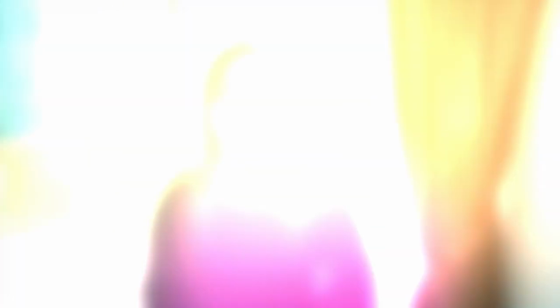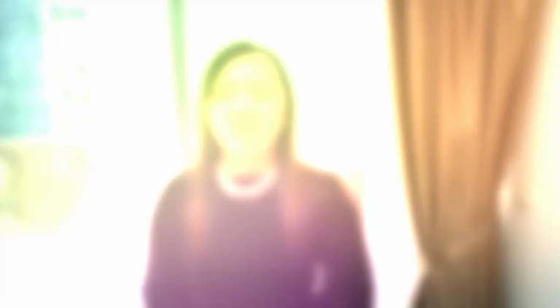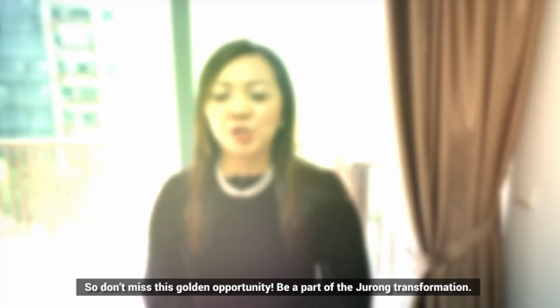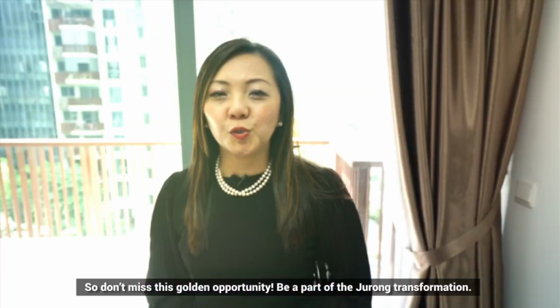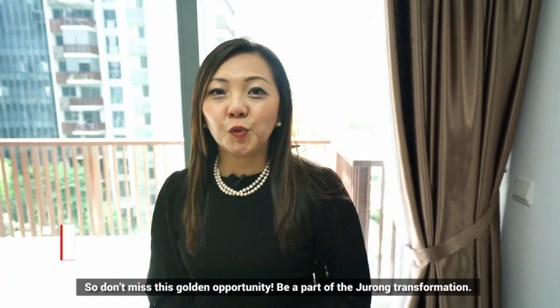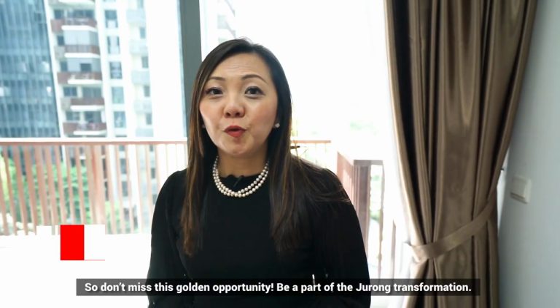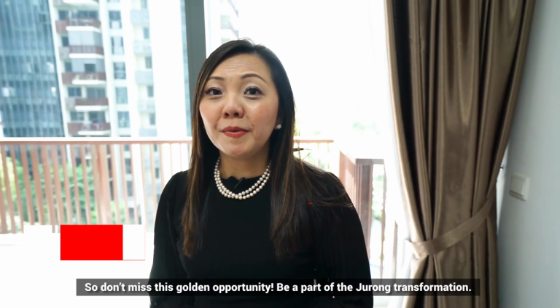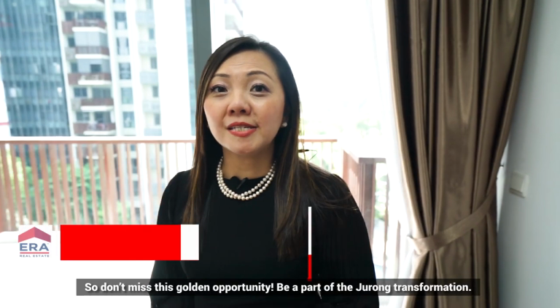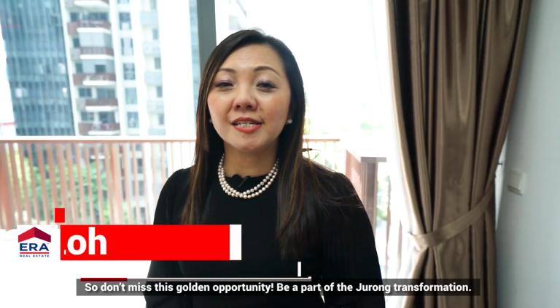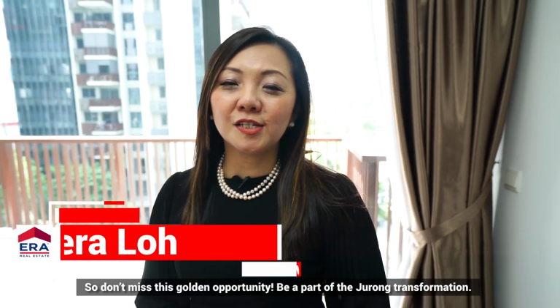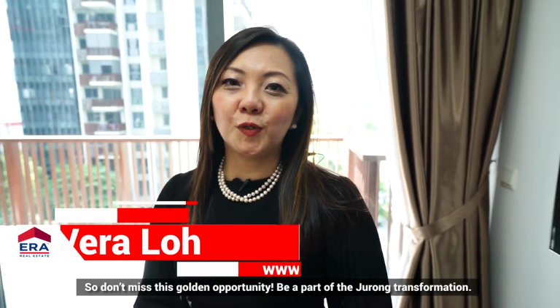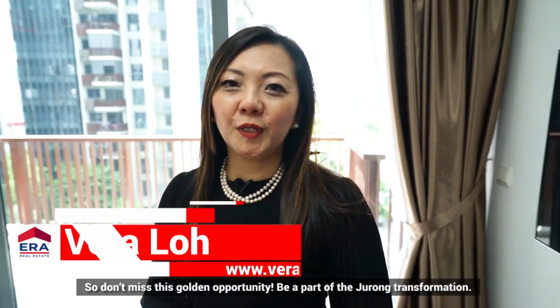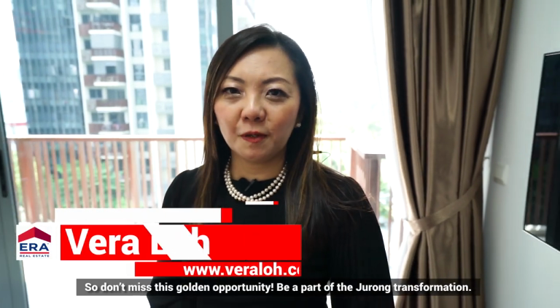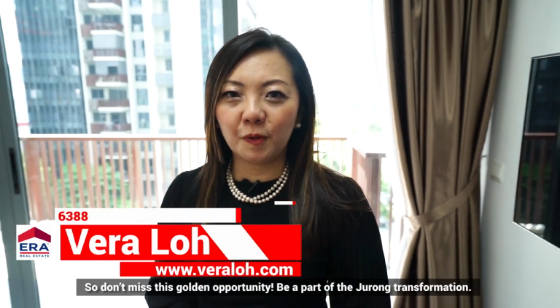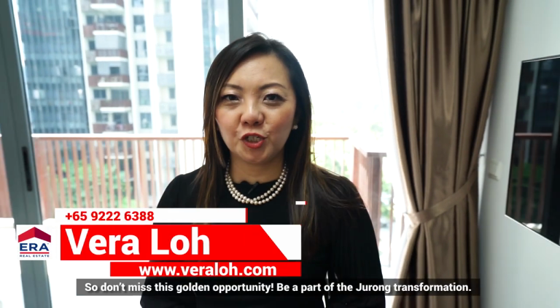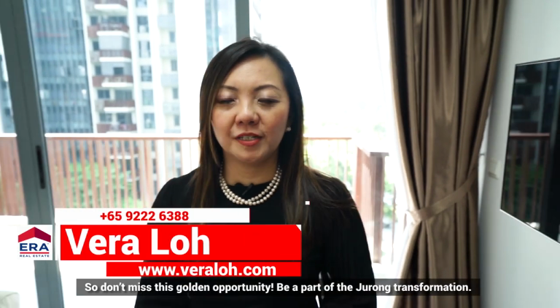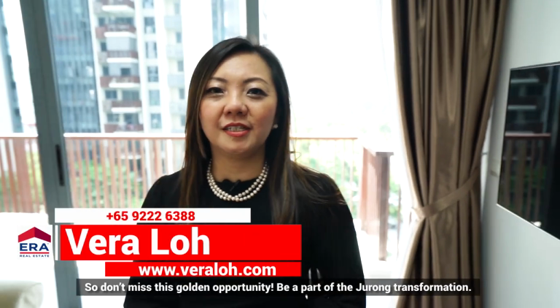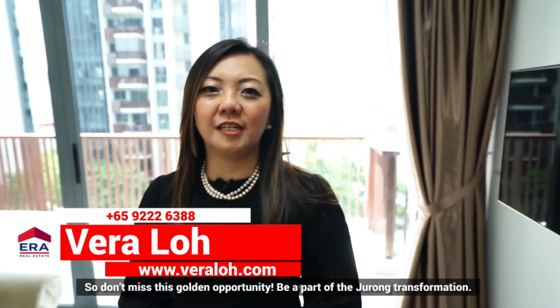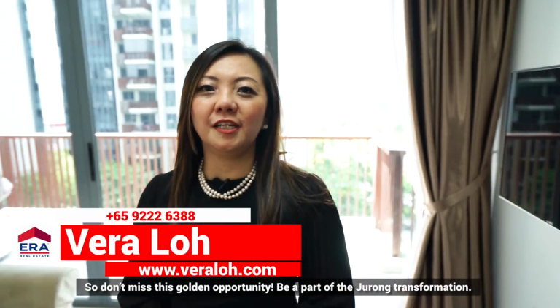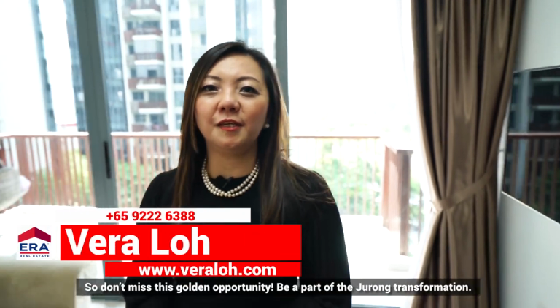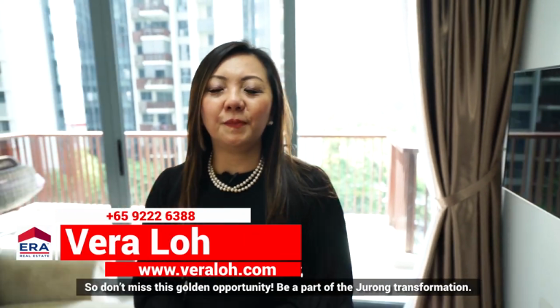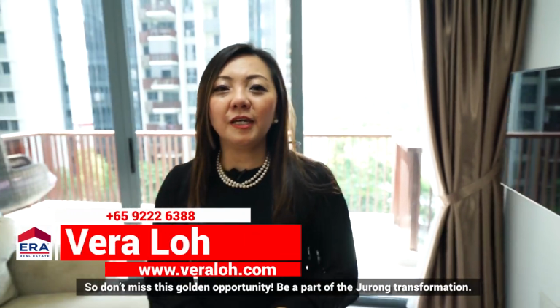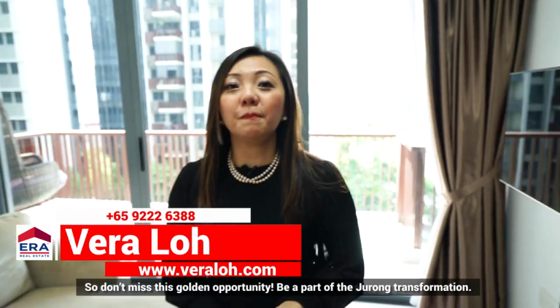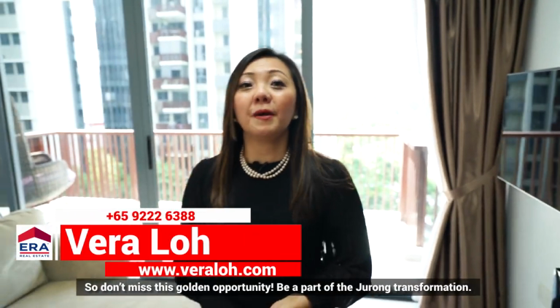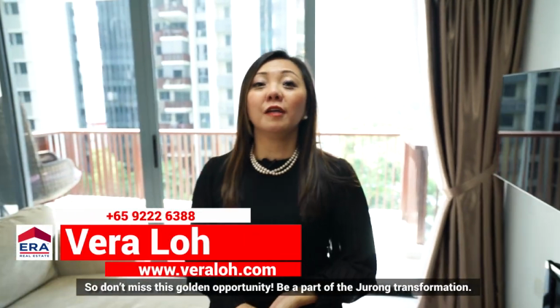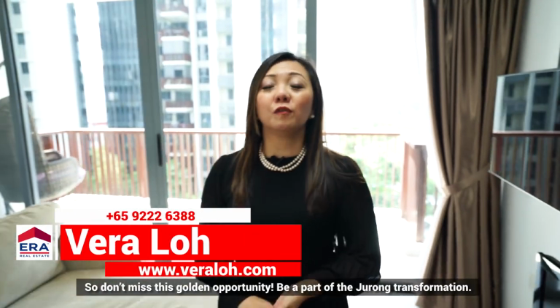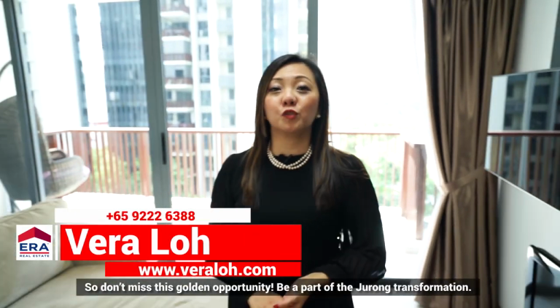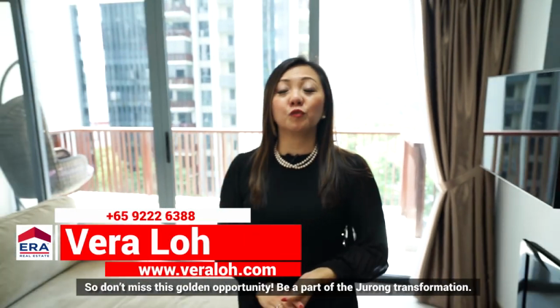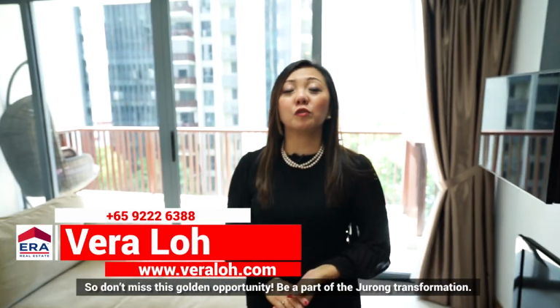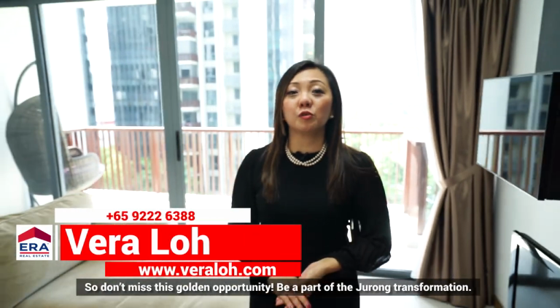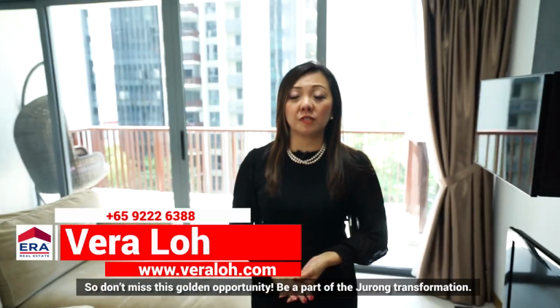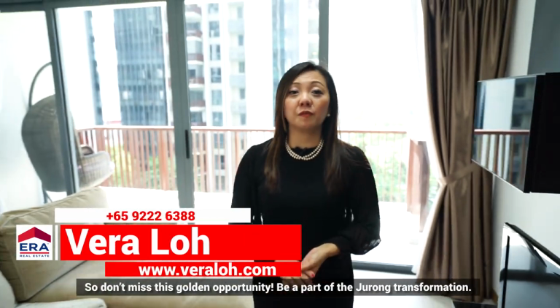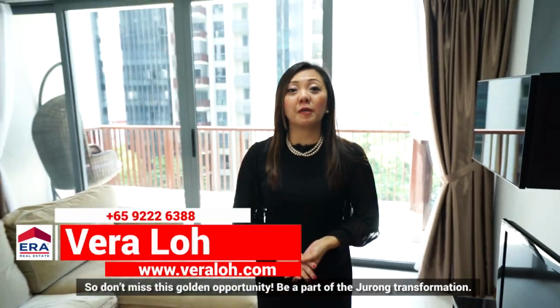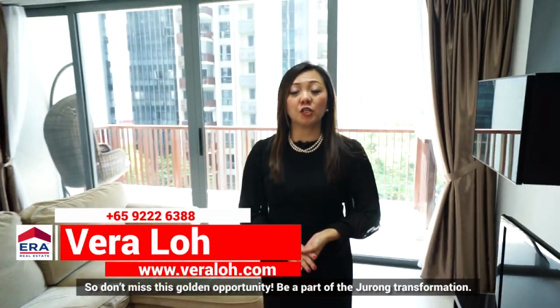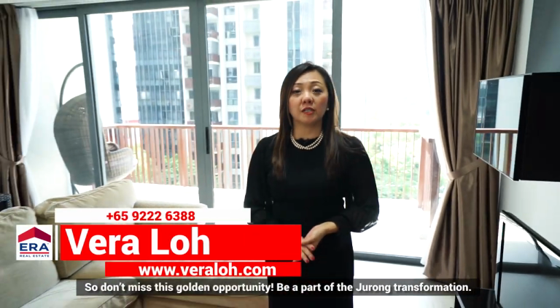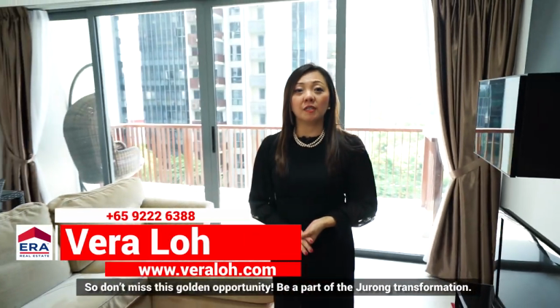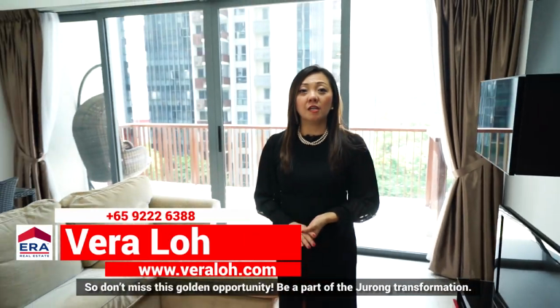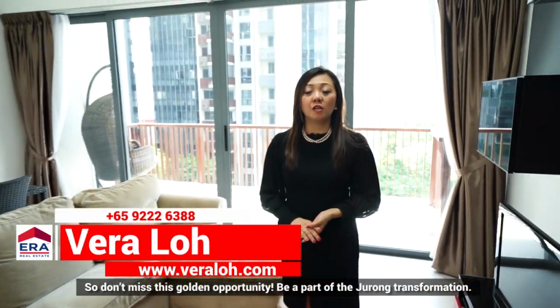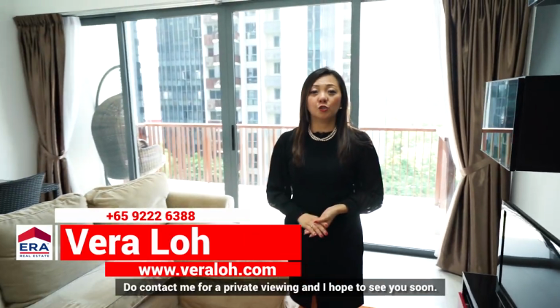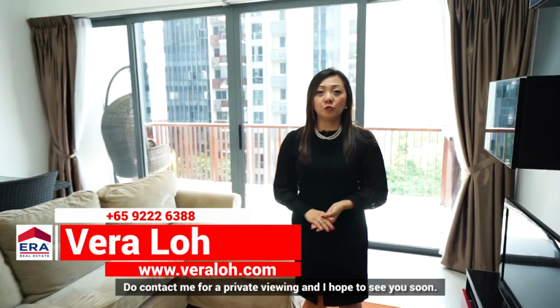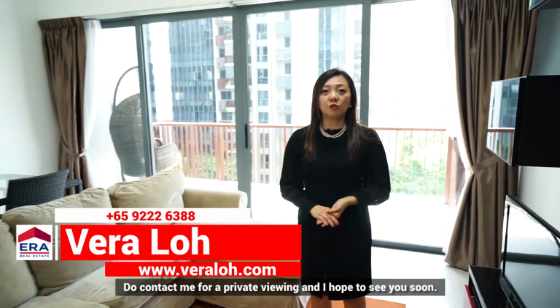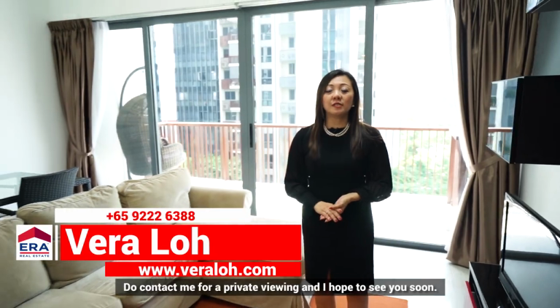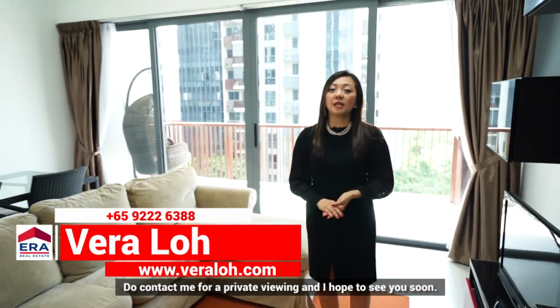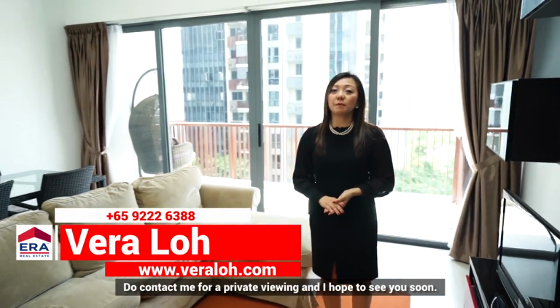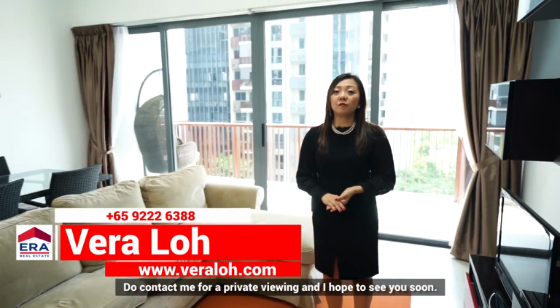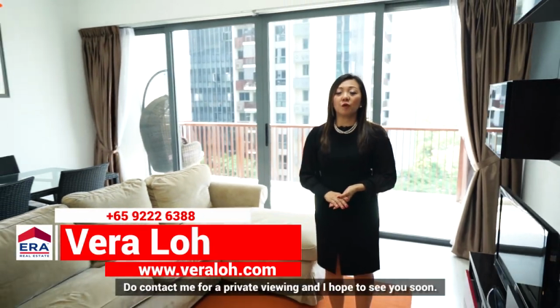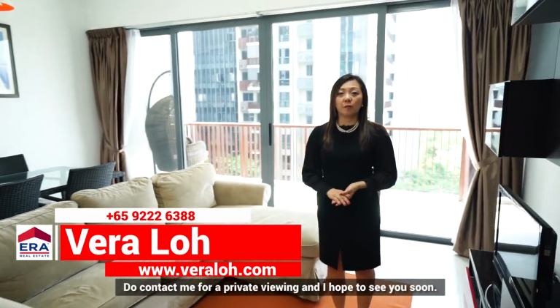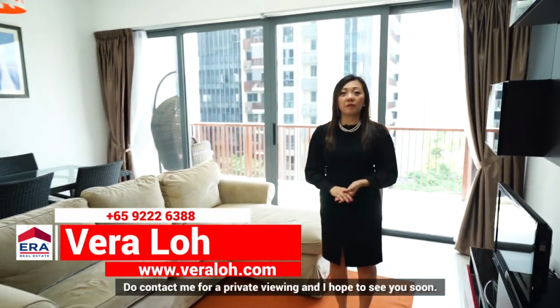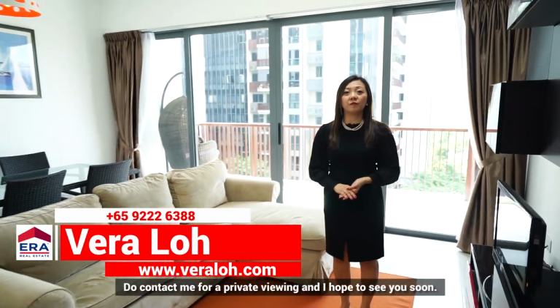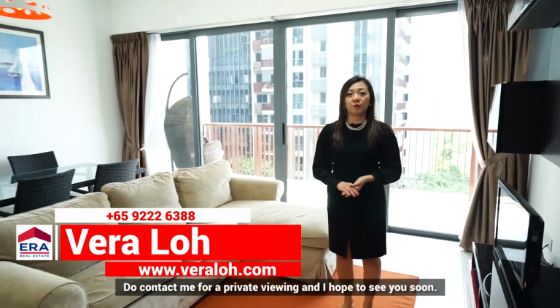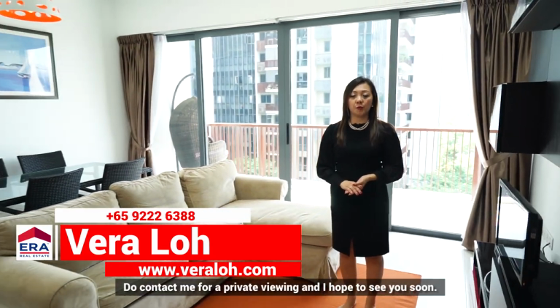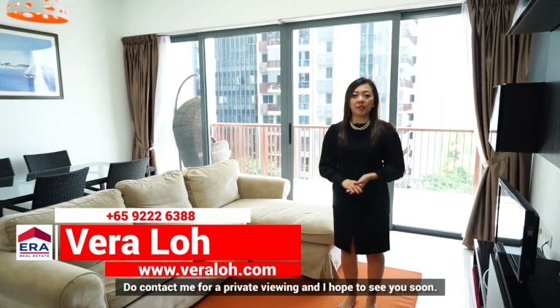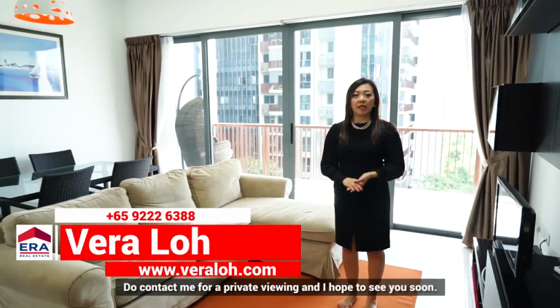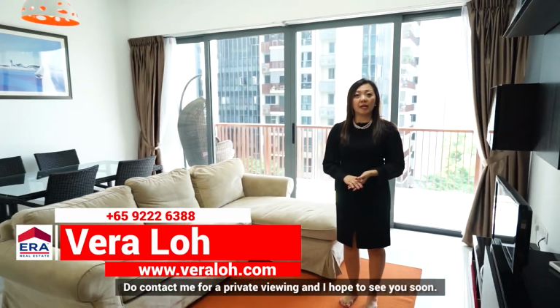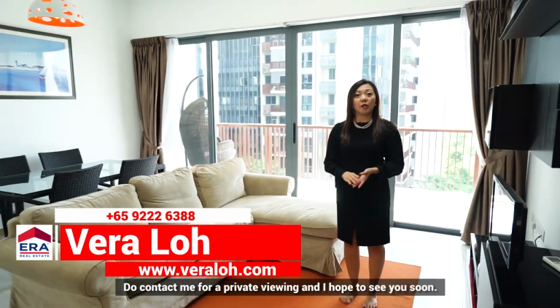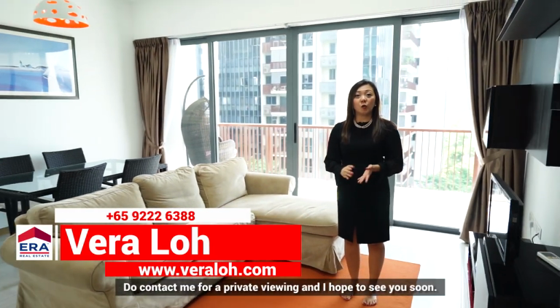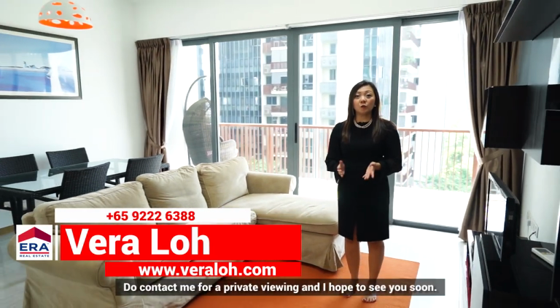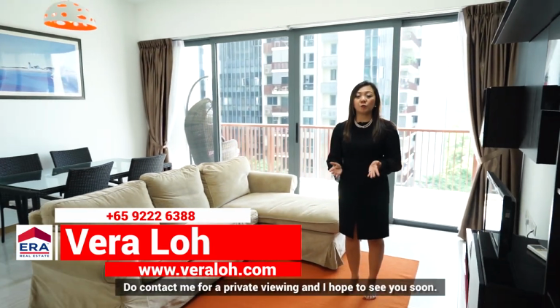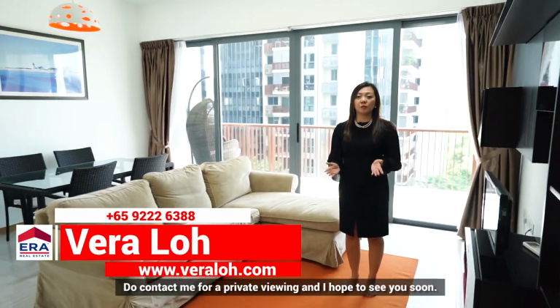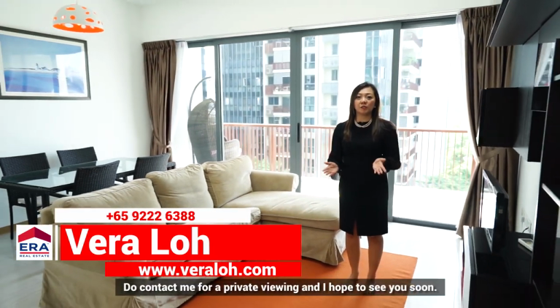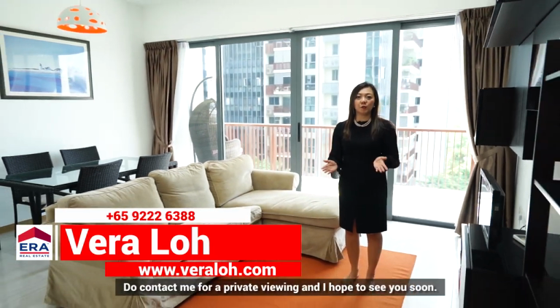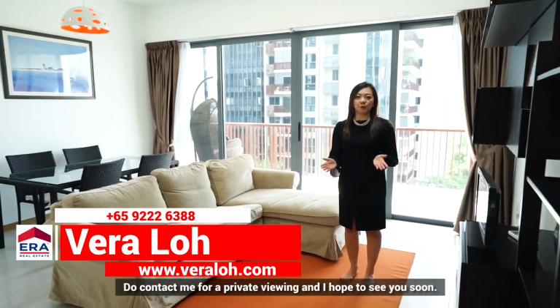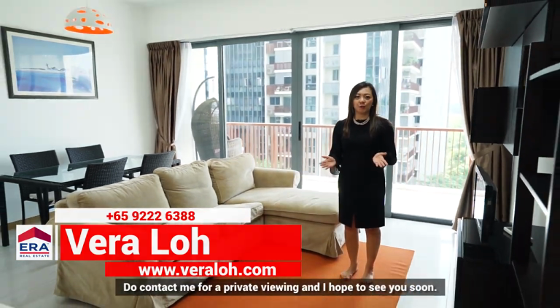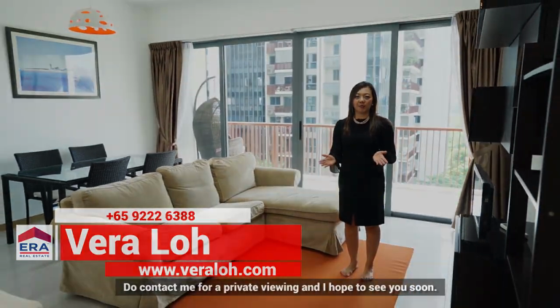So don't miss this golden opportunity — be a part of Jurong Transformation. Do contact me for a private viewing, and I hope to see you soon.